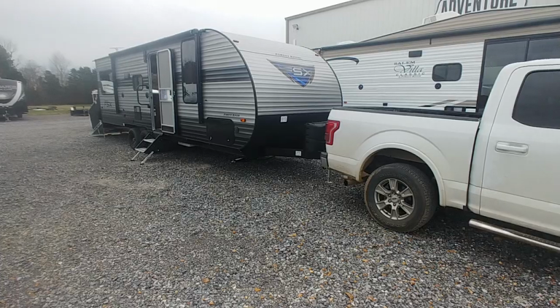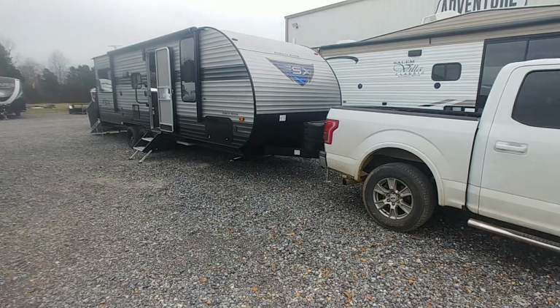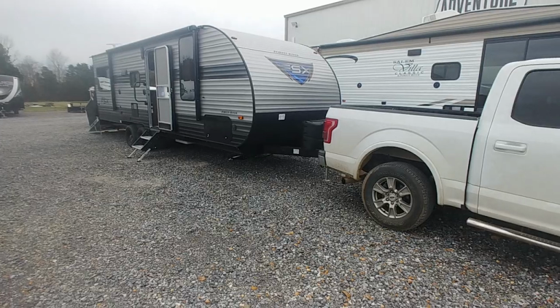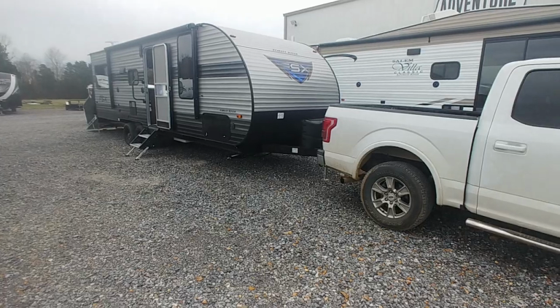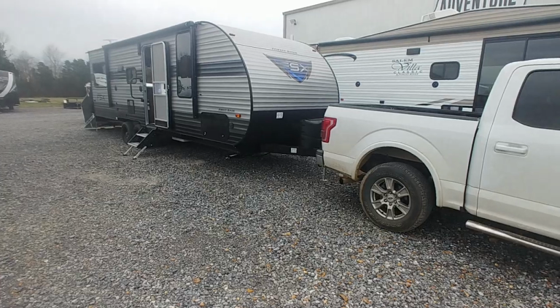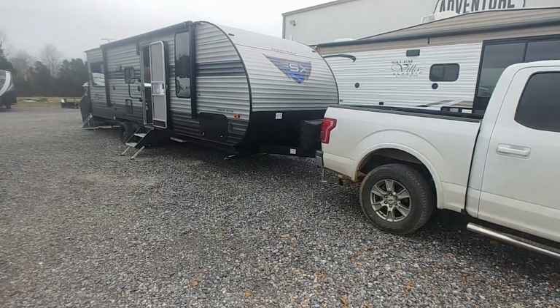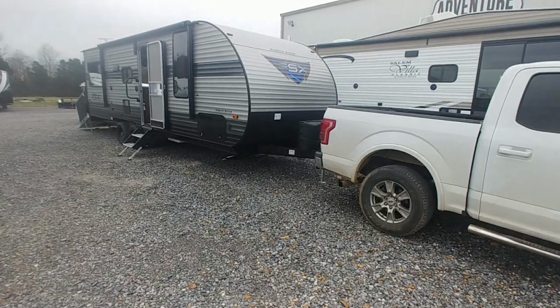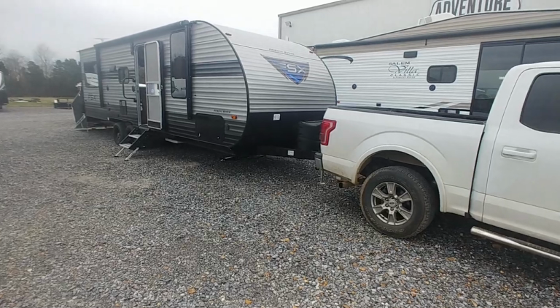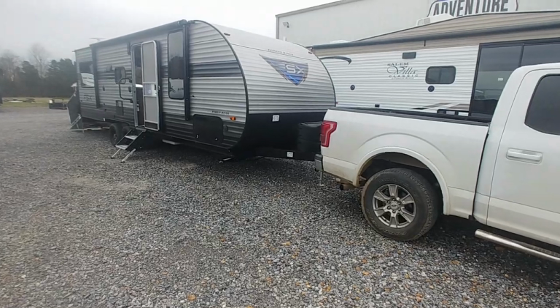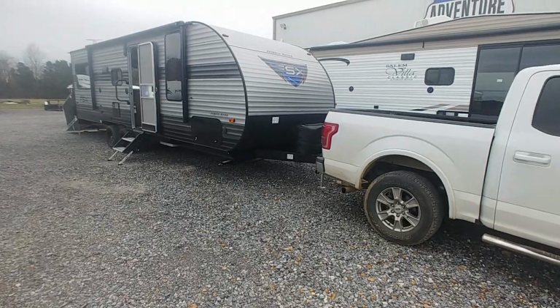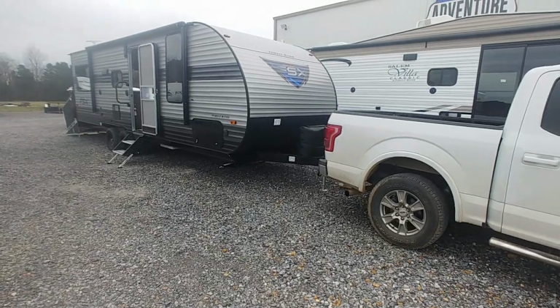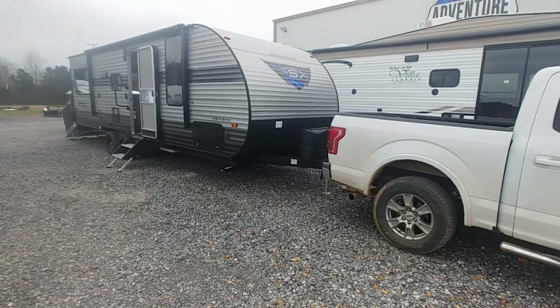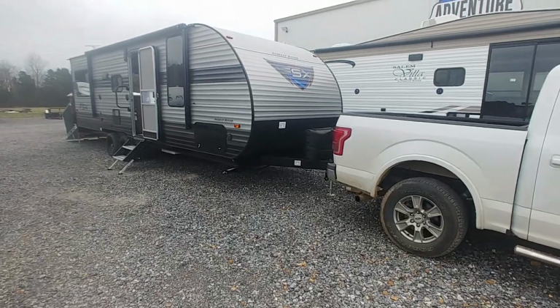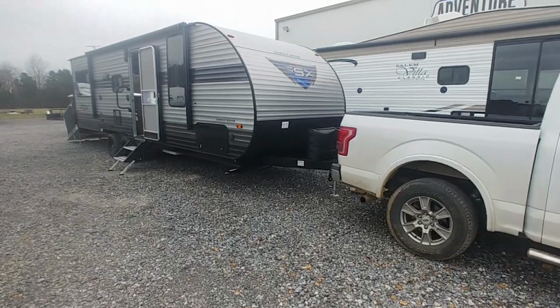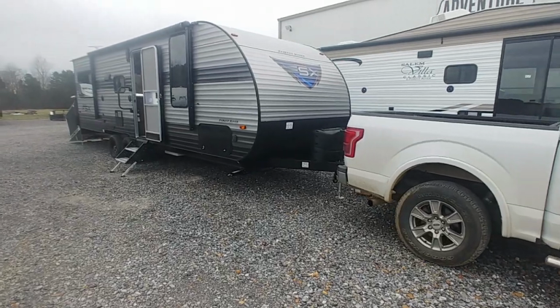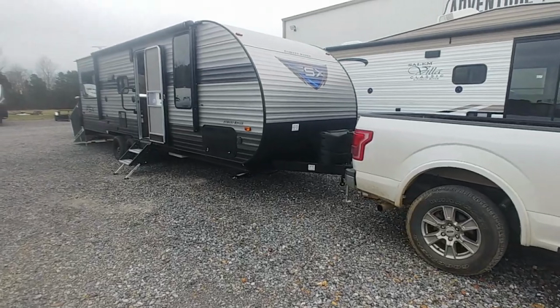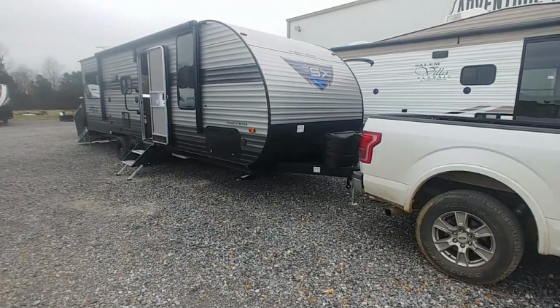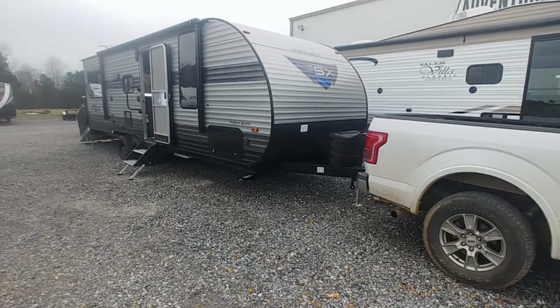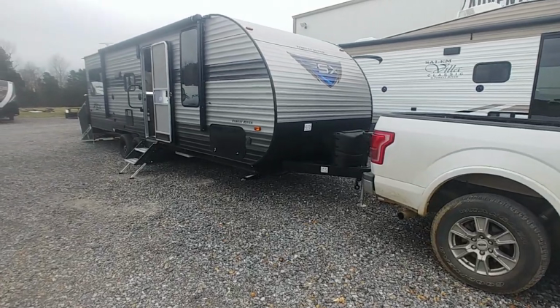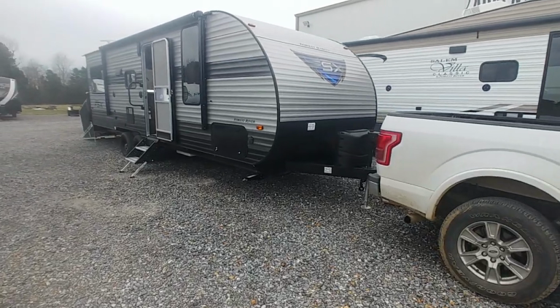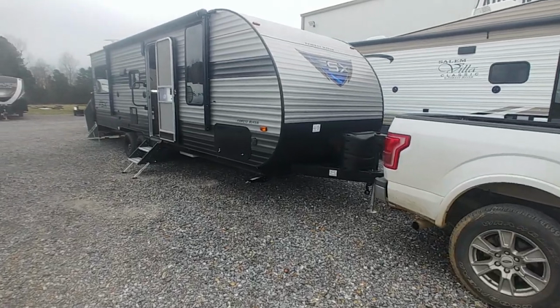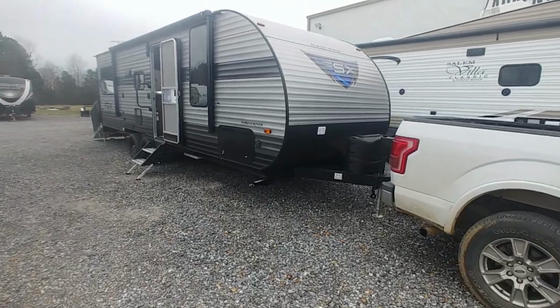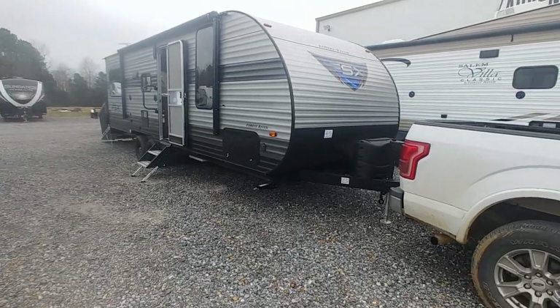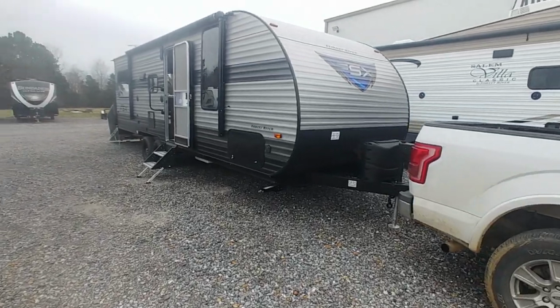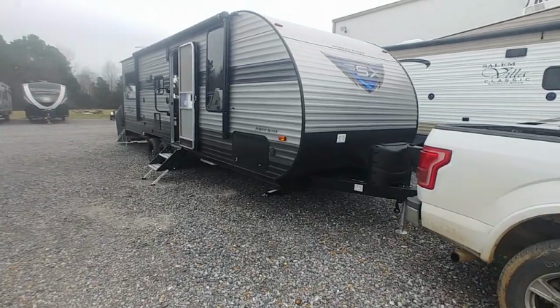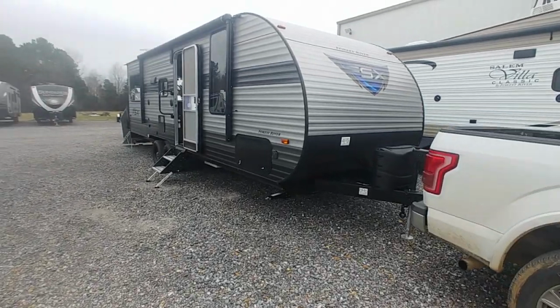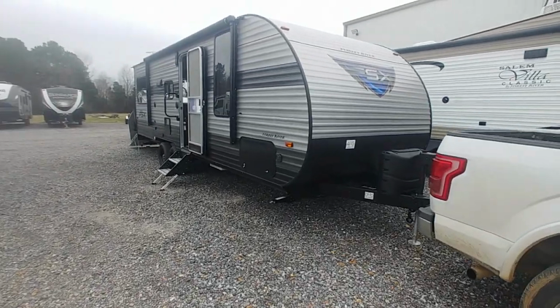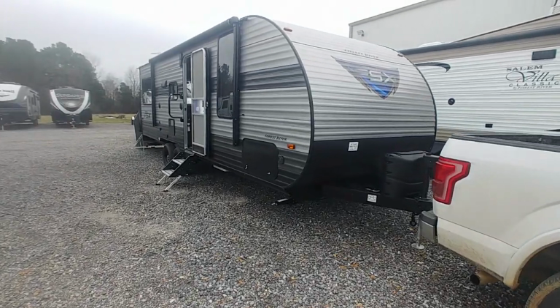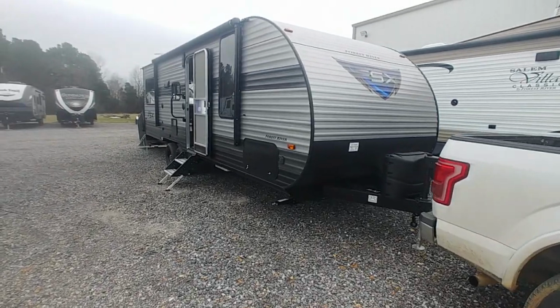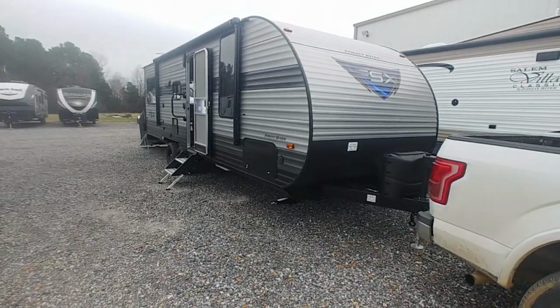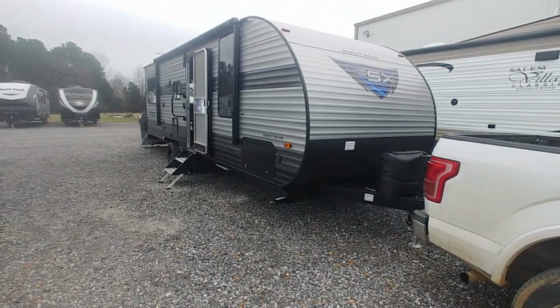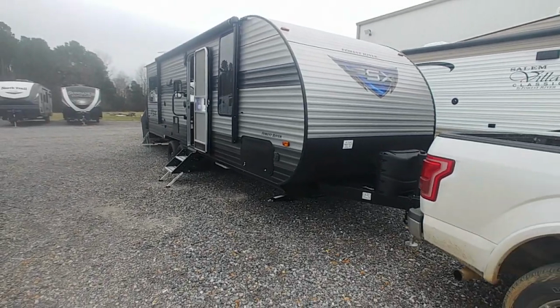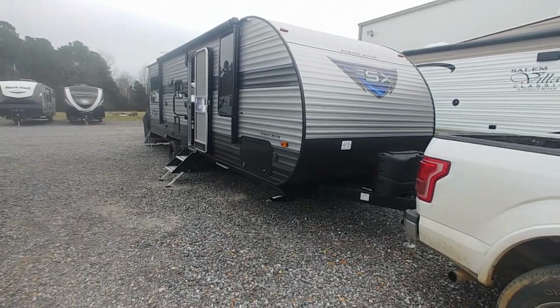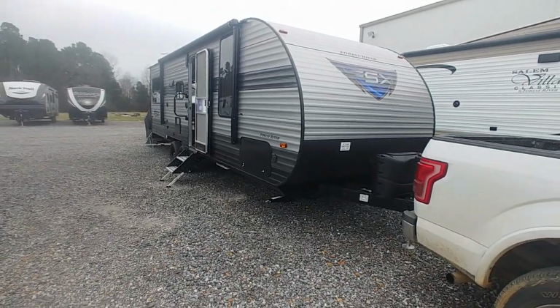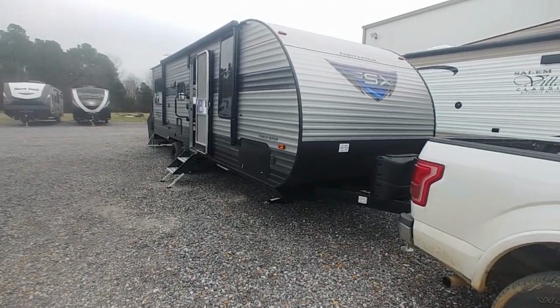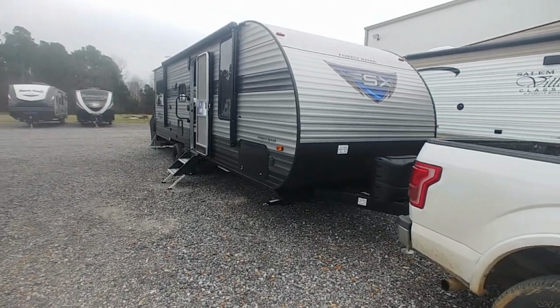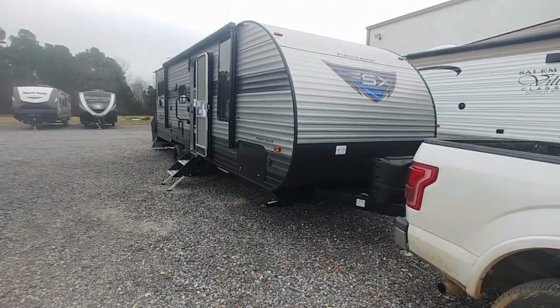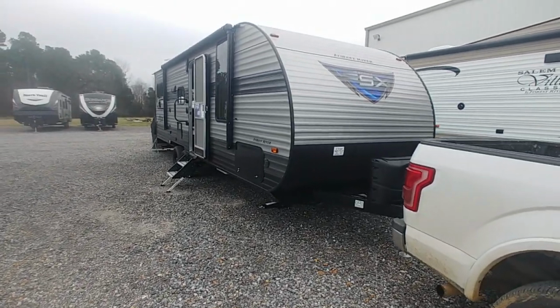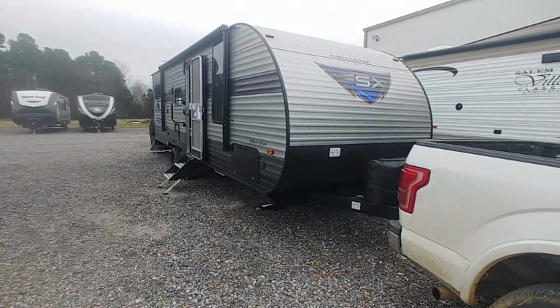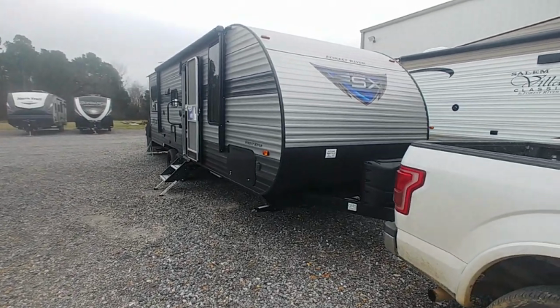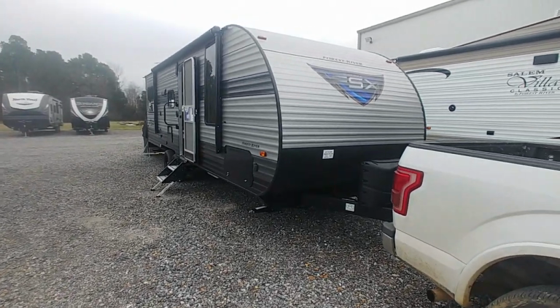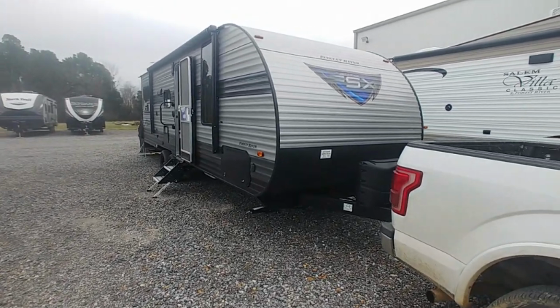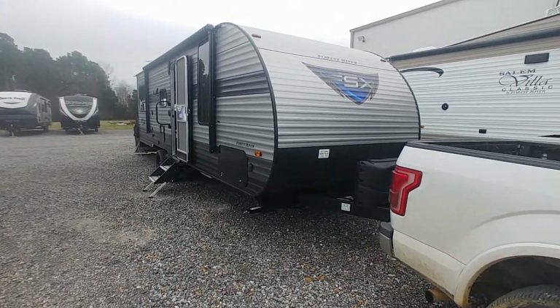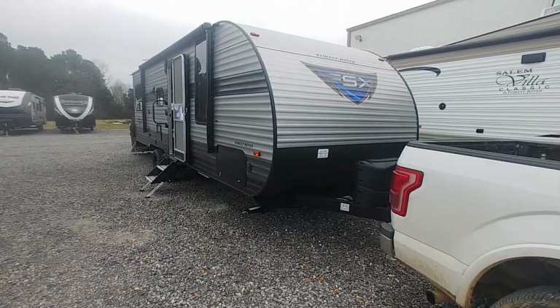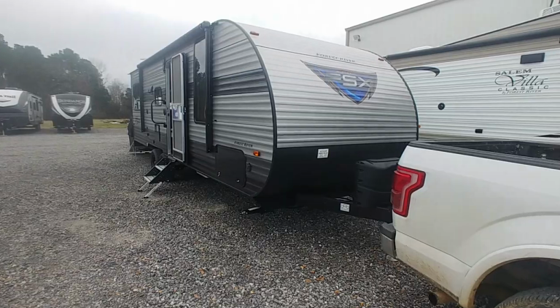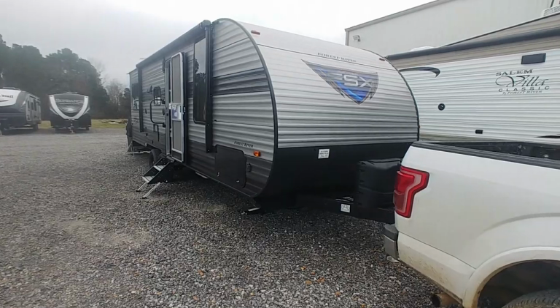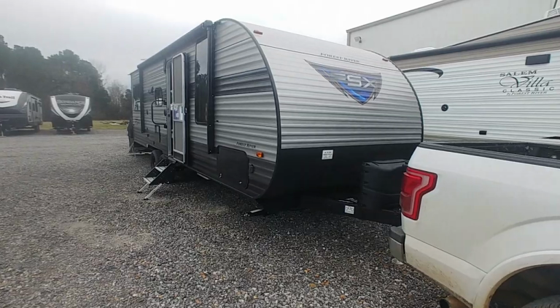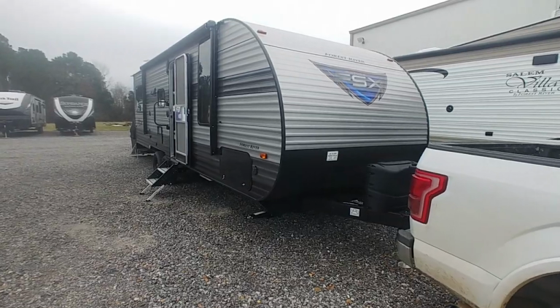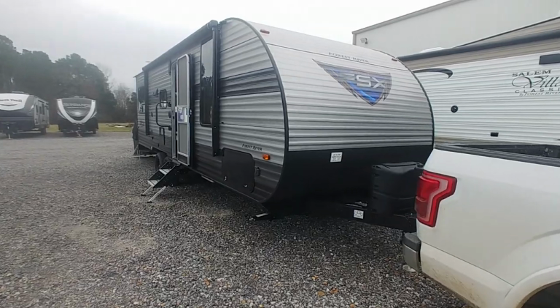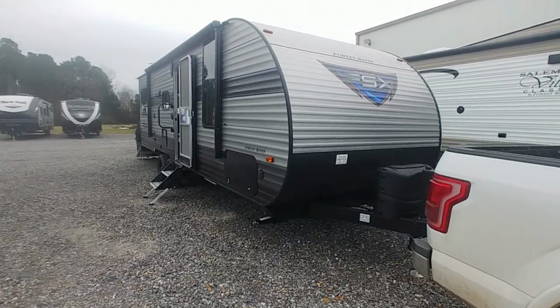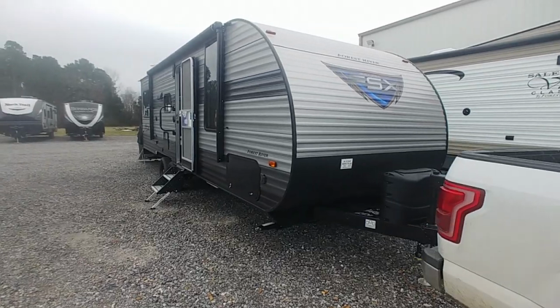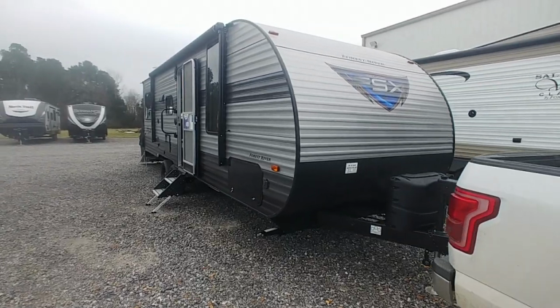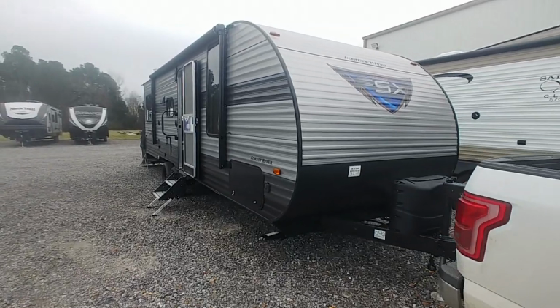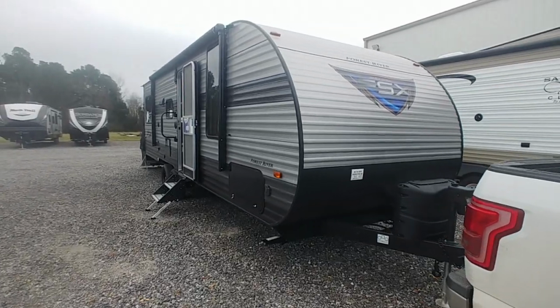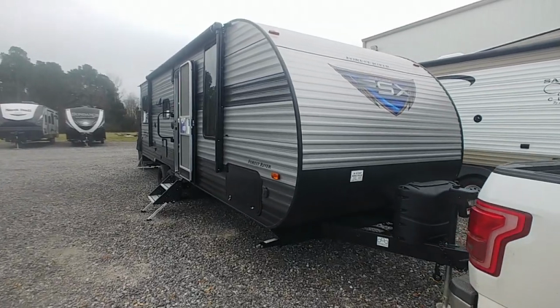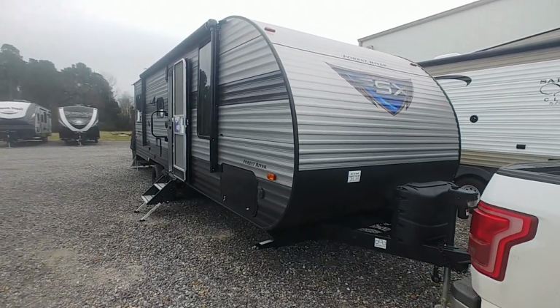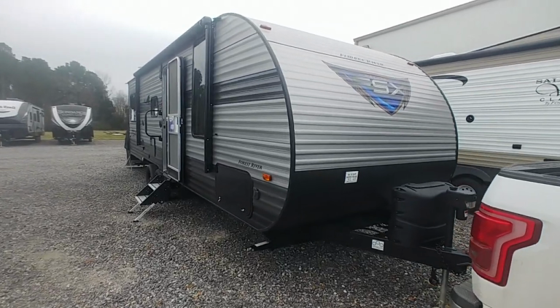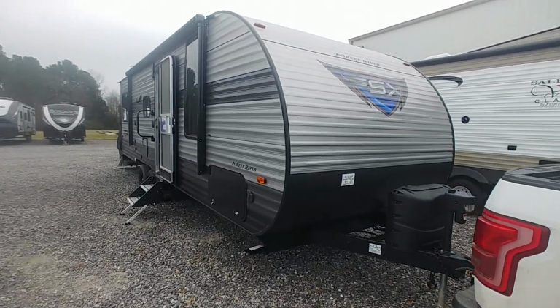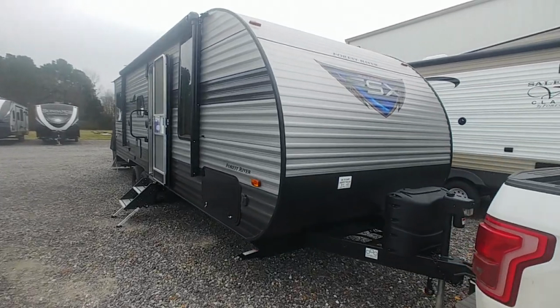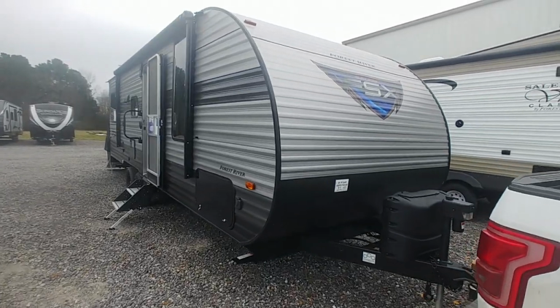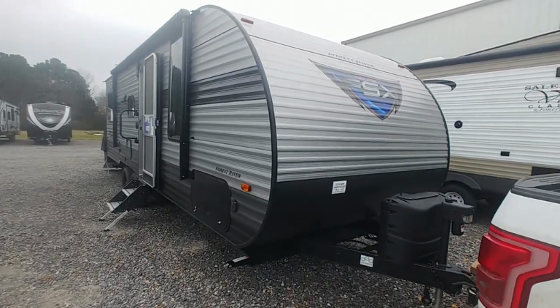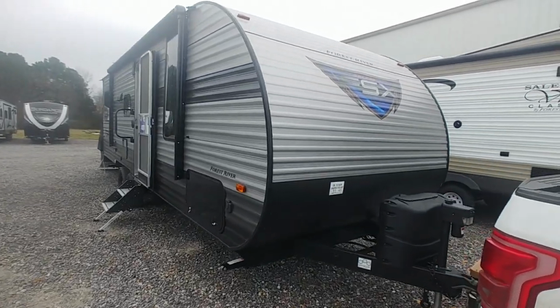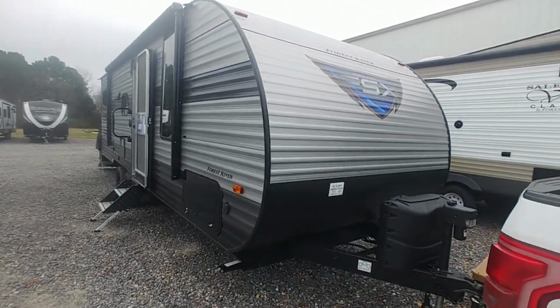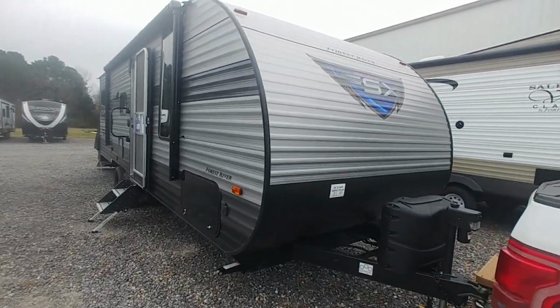Good morning guys, this is James at Adventure Camper Sales. This morning I'm going to show you one of our new FSX Toy Haulers. This is the 210RT.